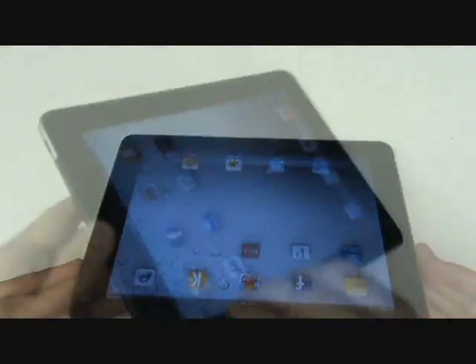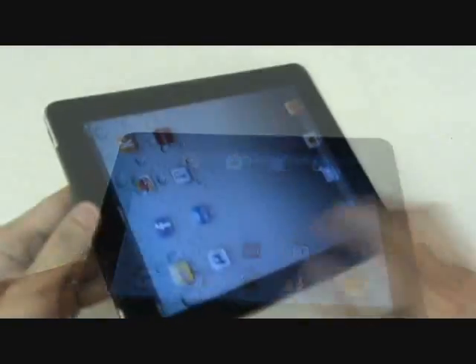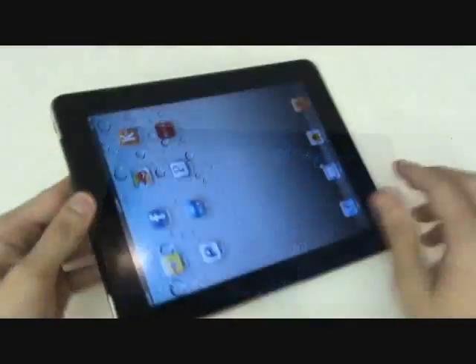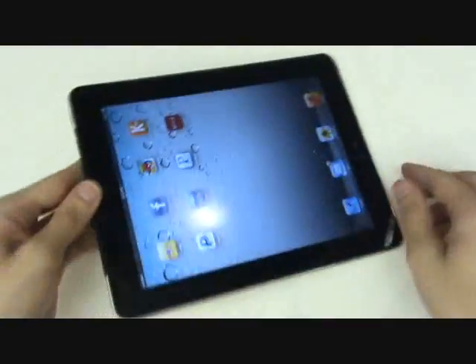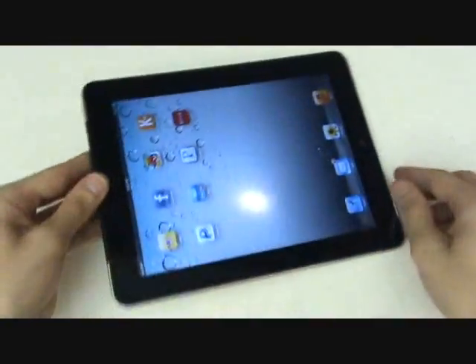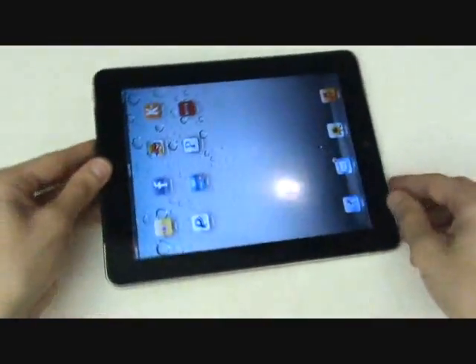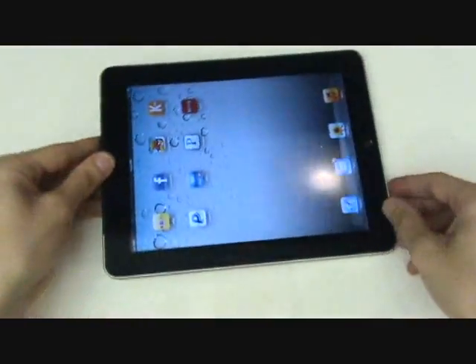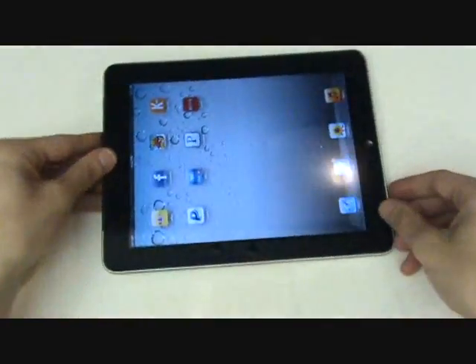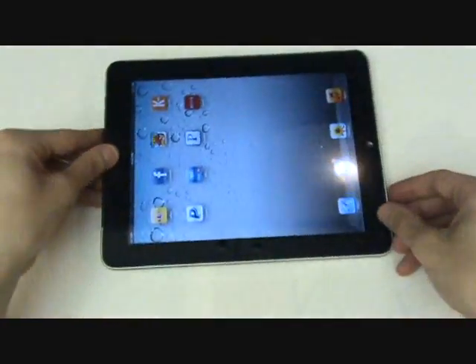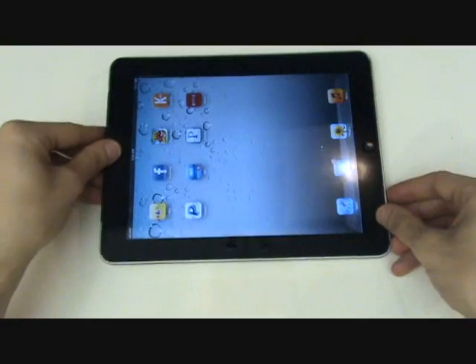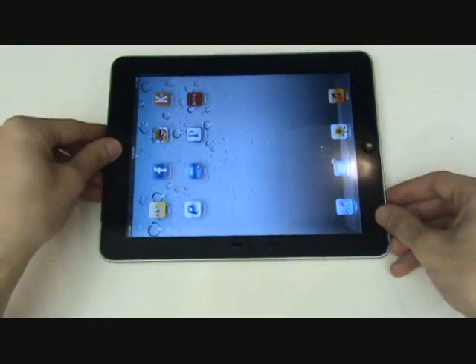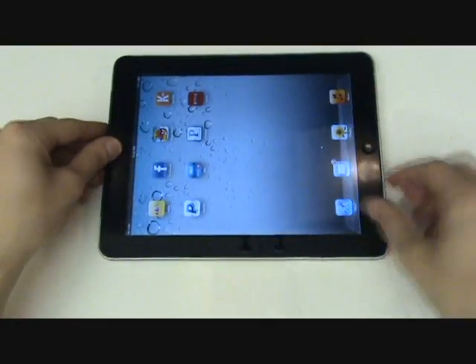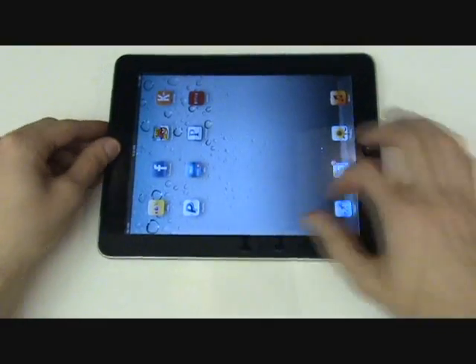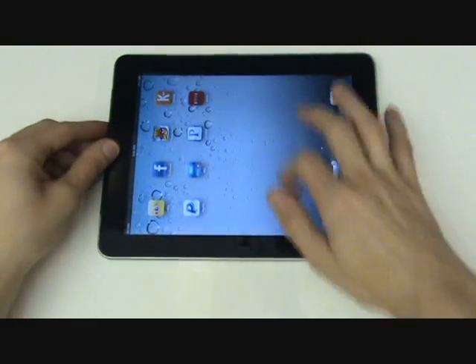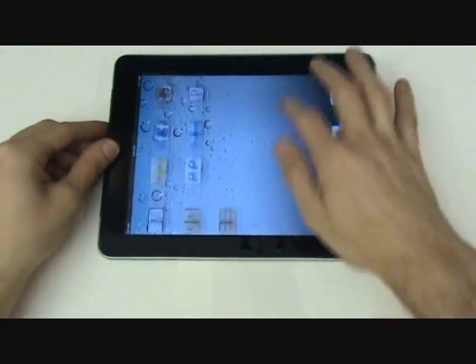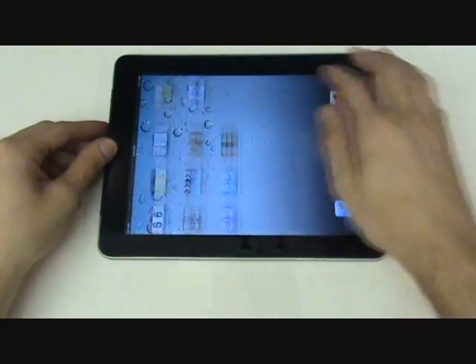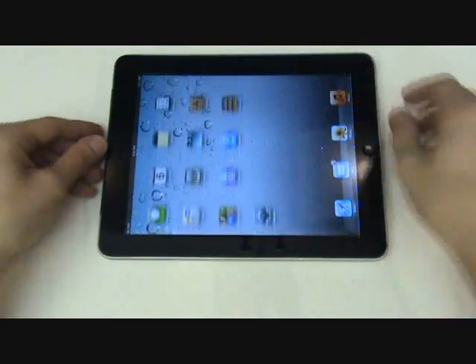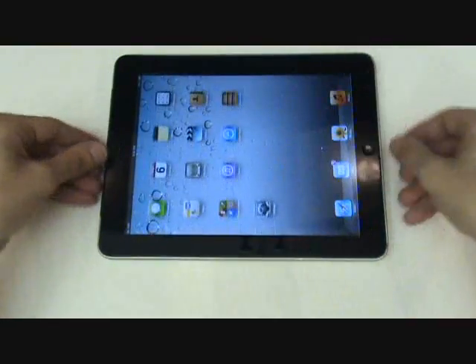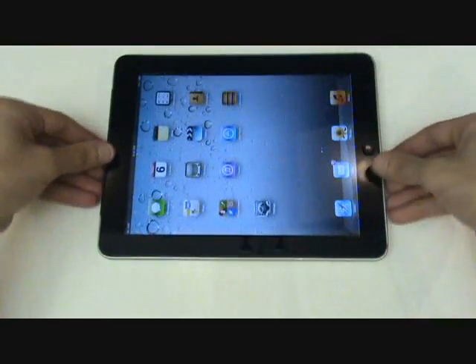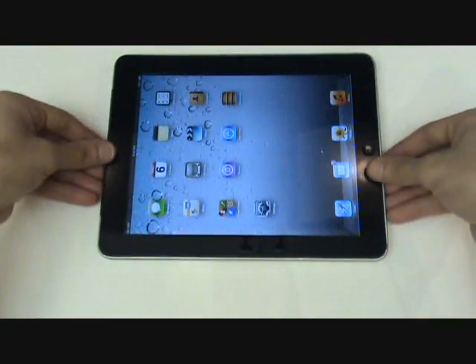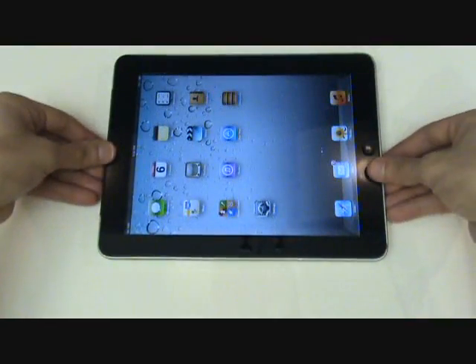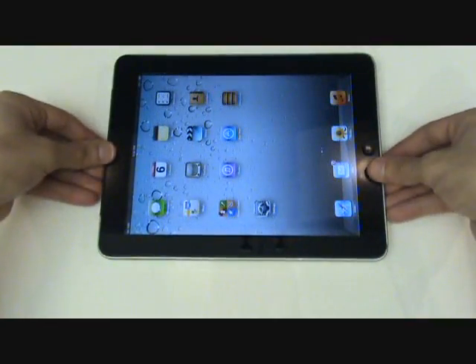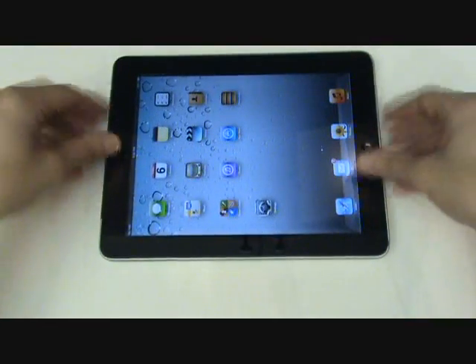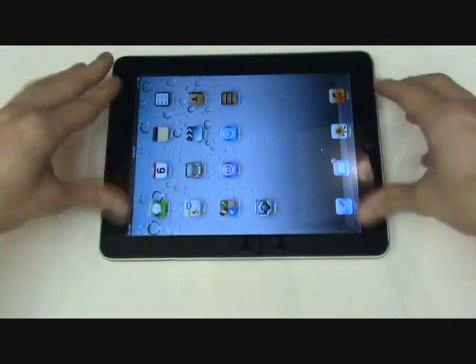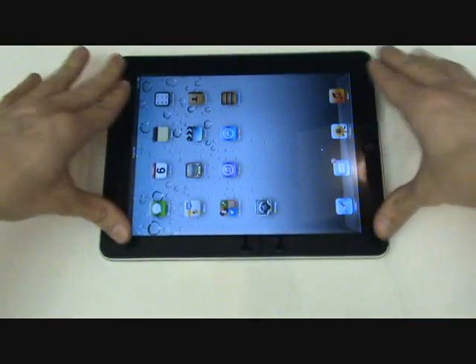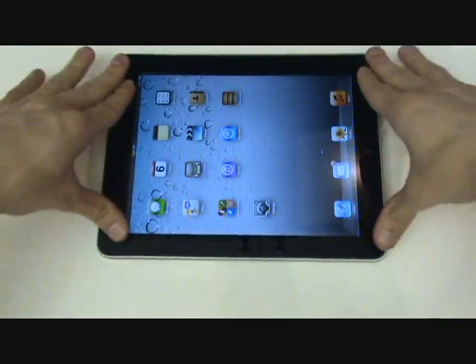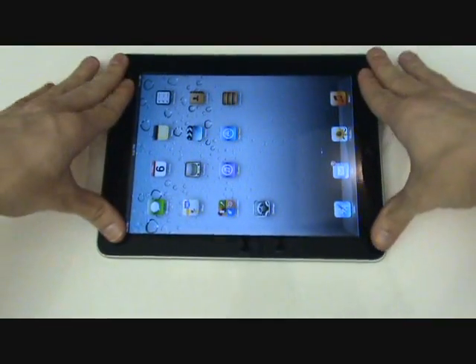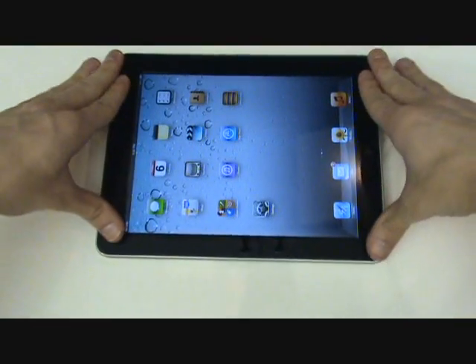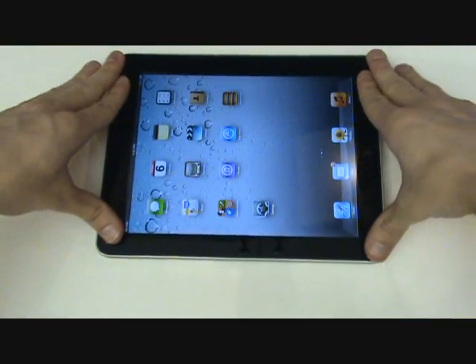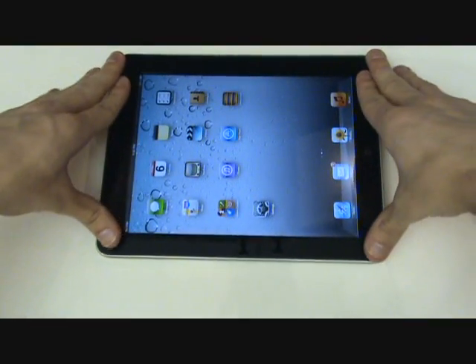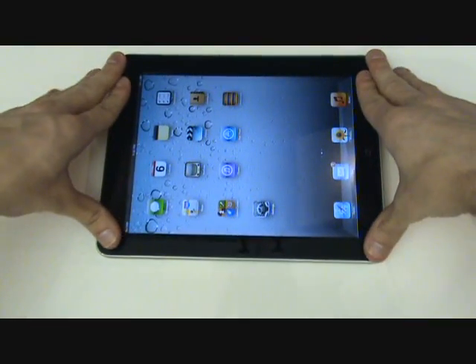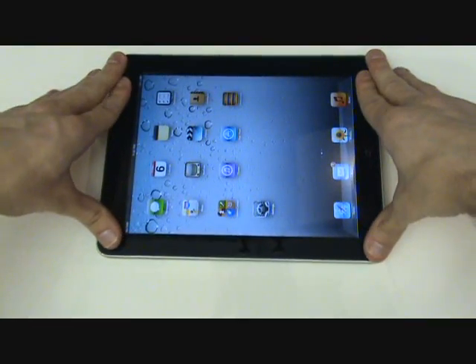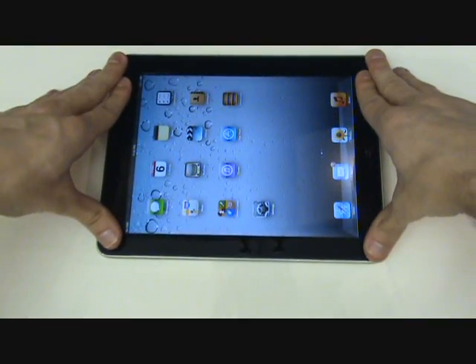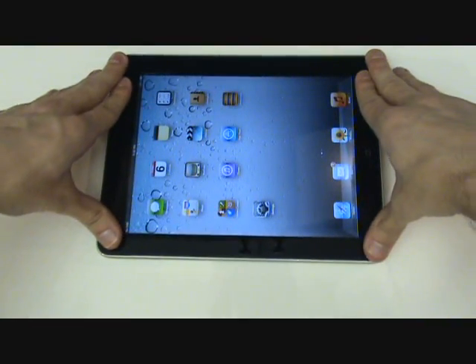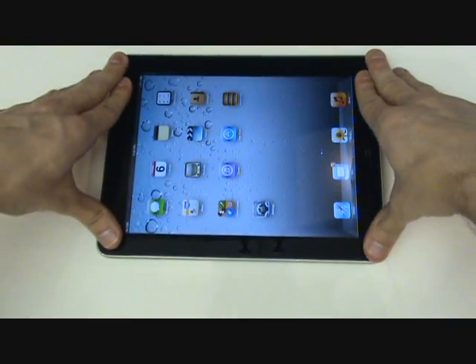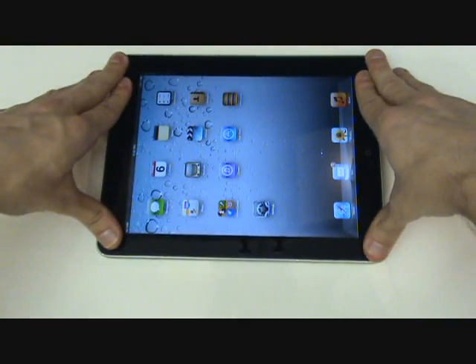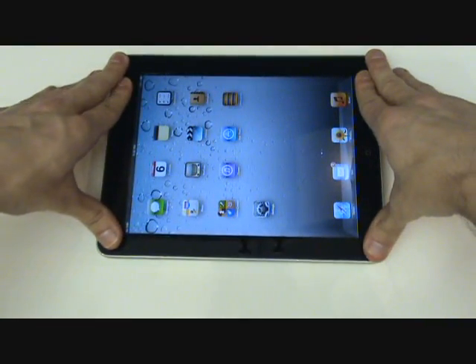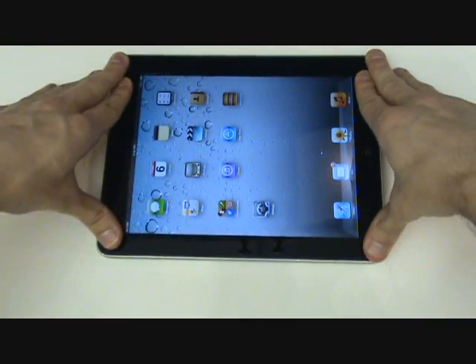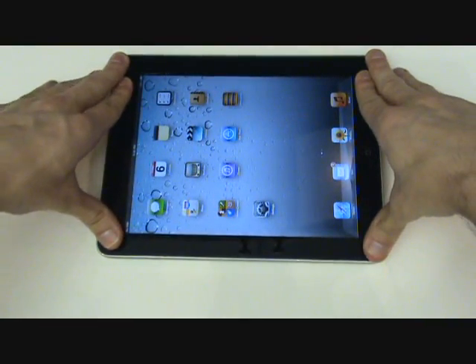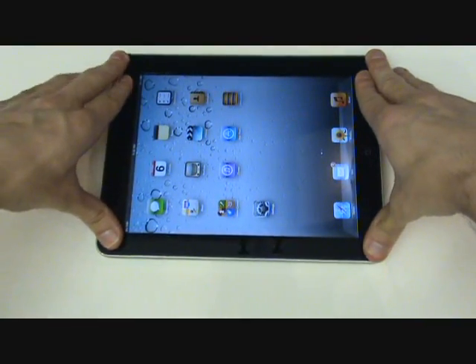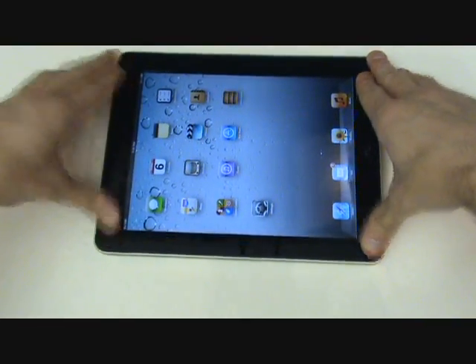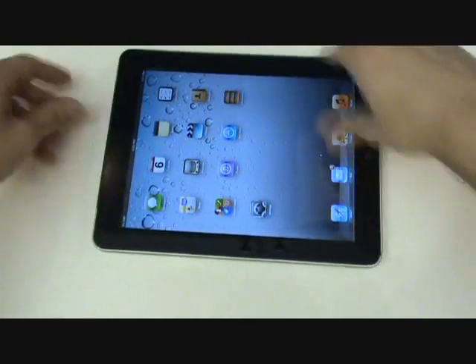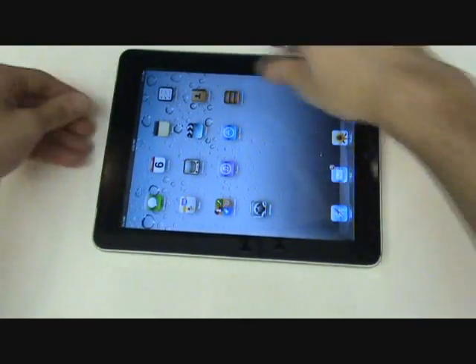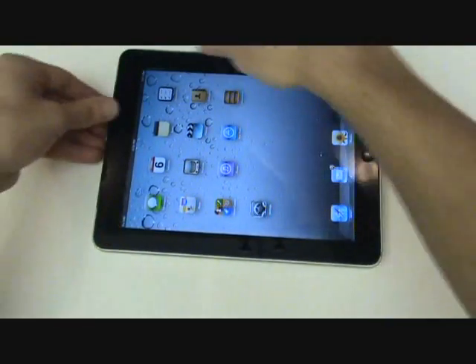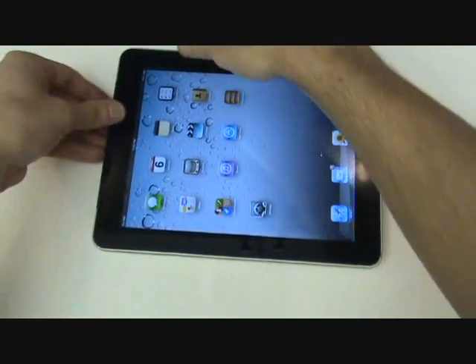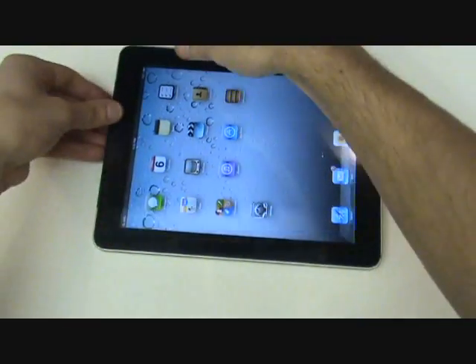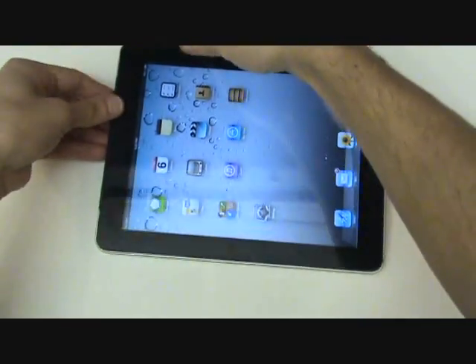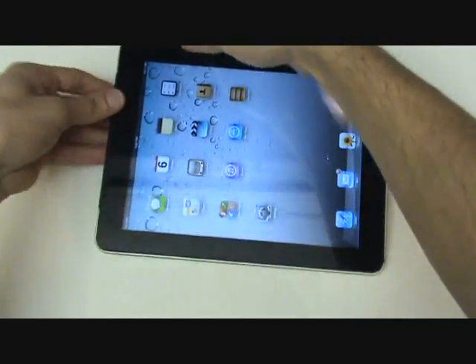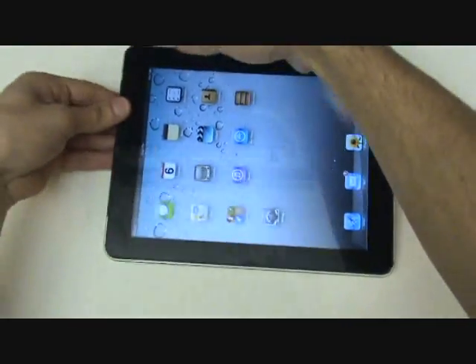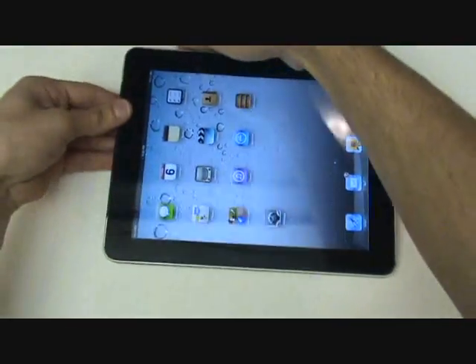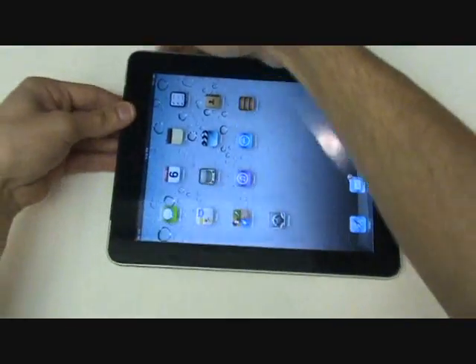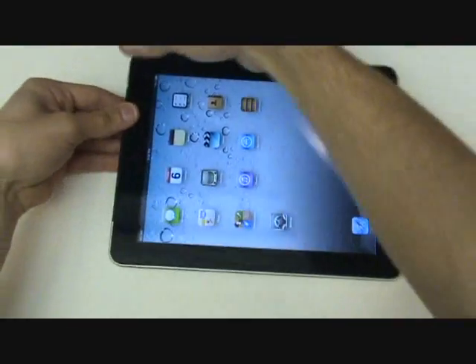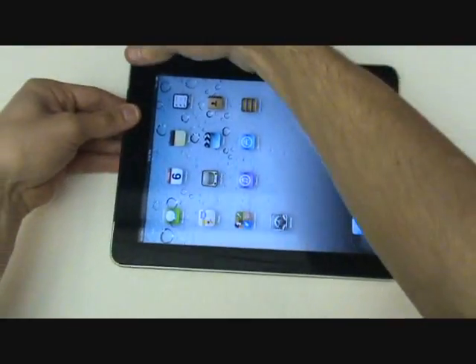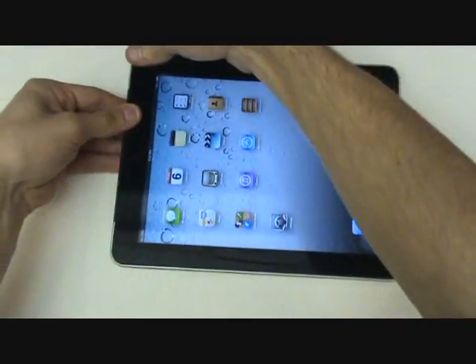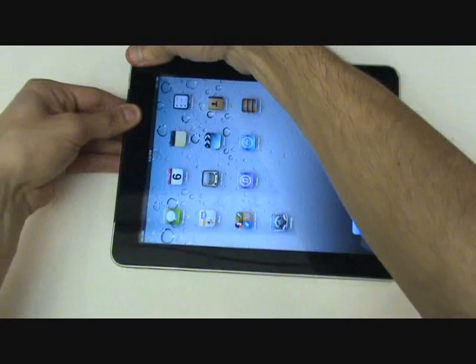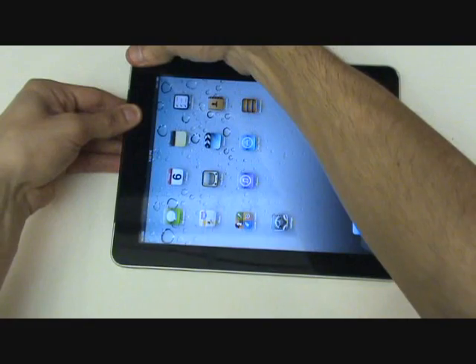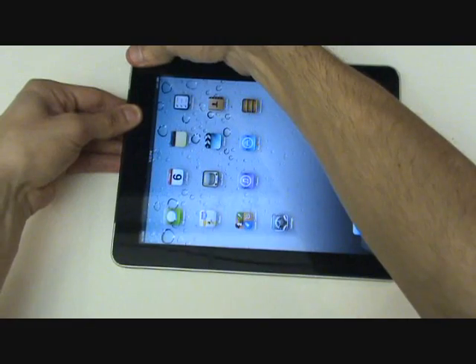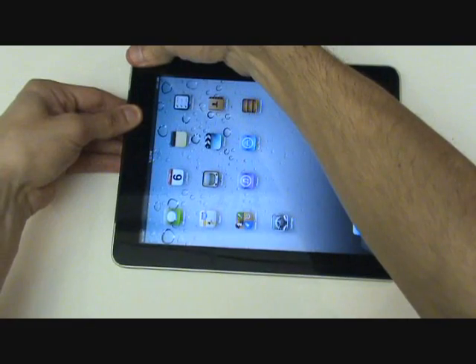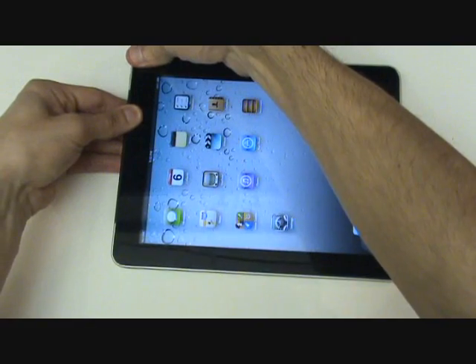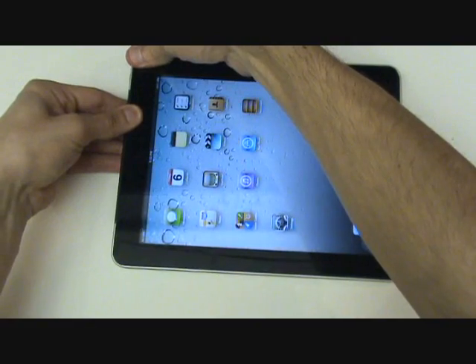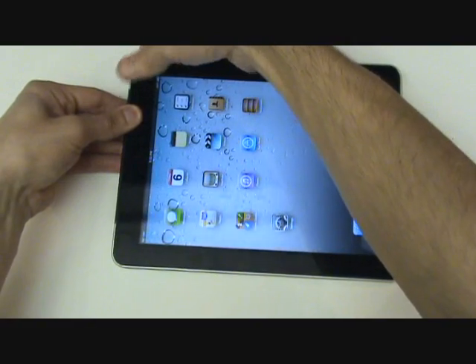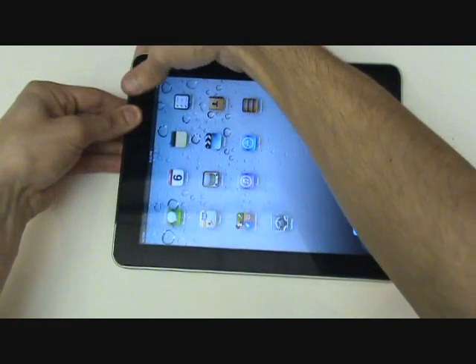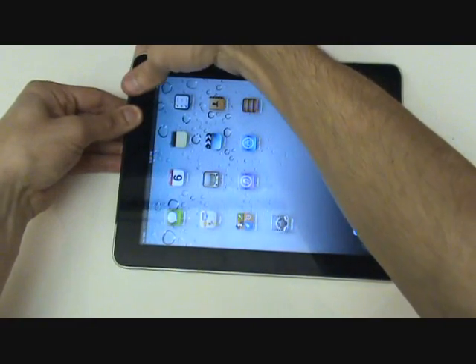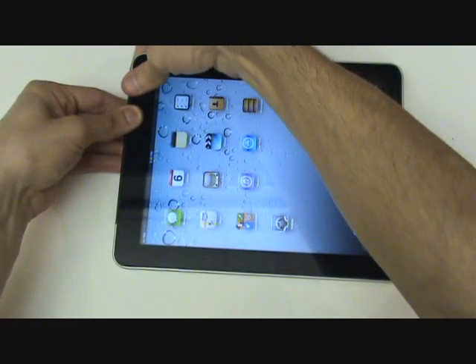We'll then want to lay our iPad flat and go around once more to secure any free clips.